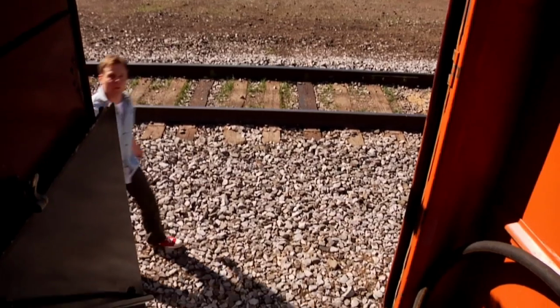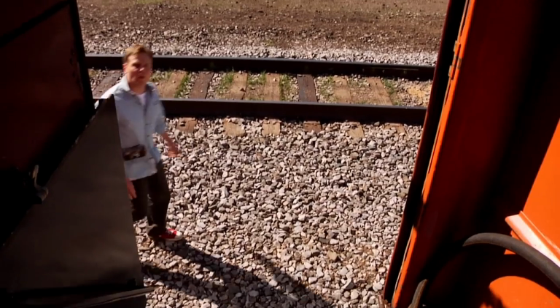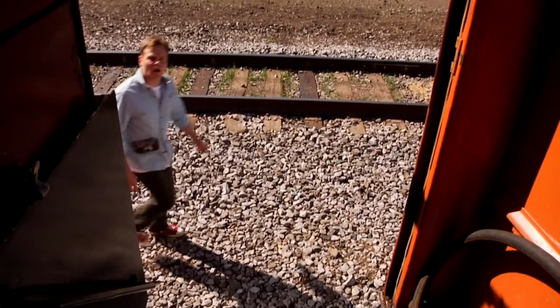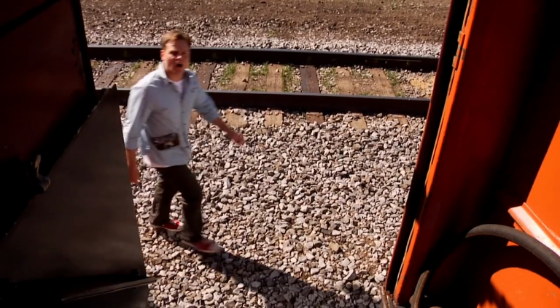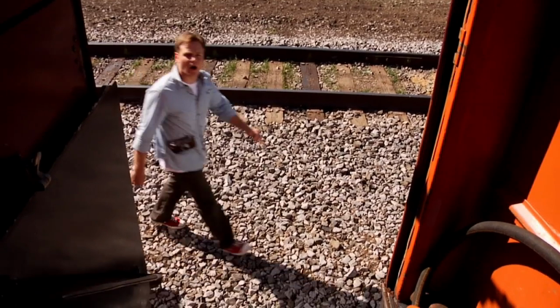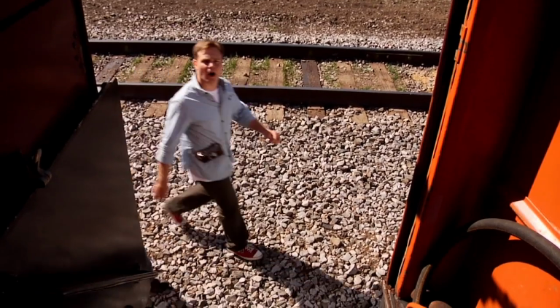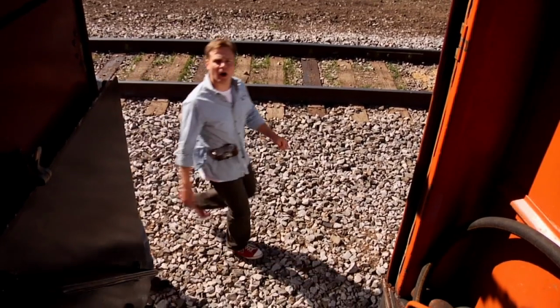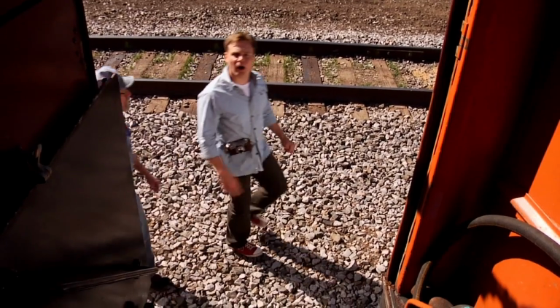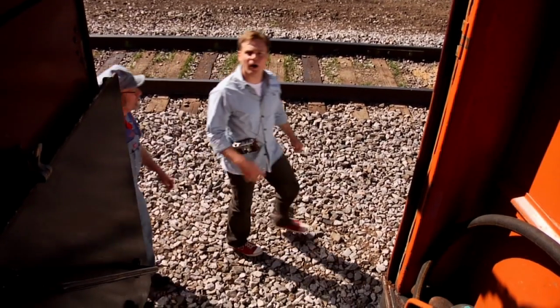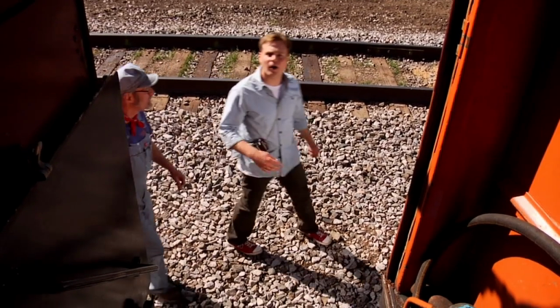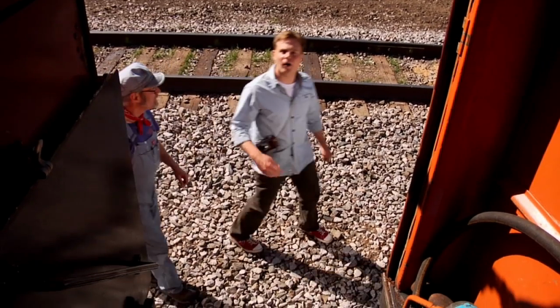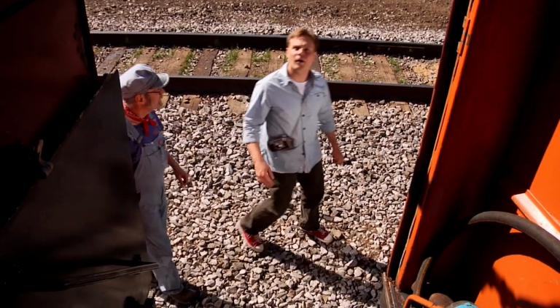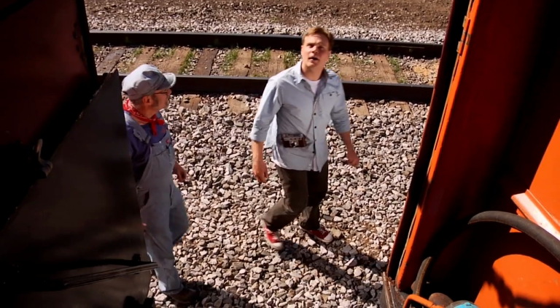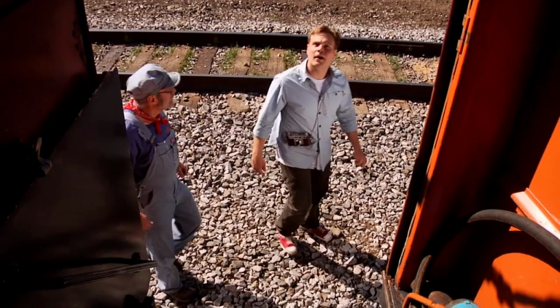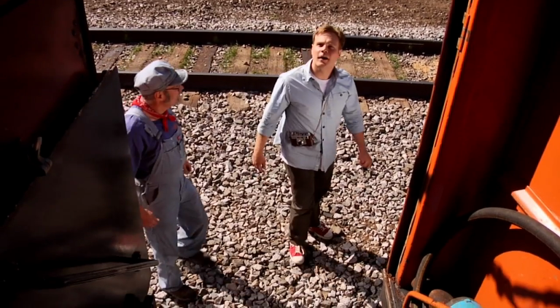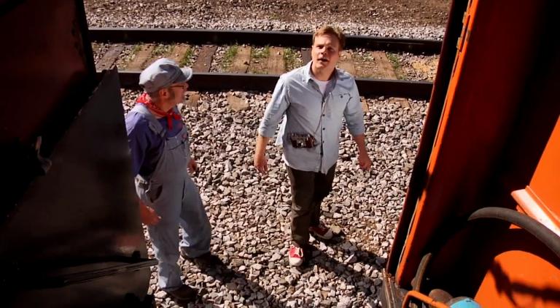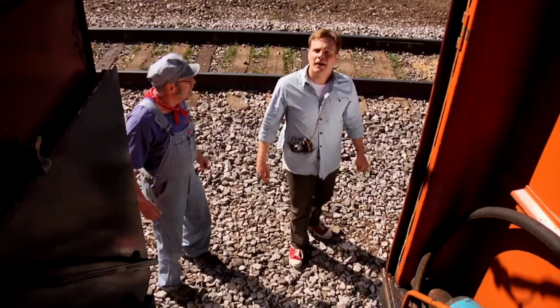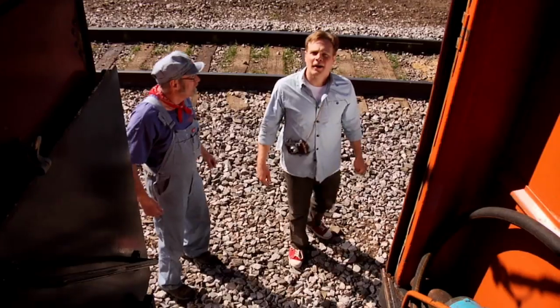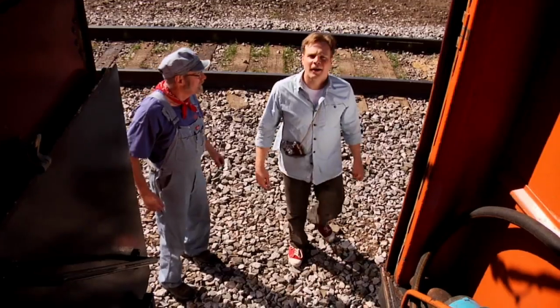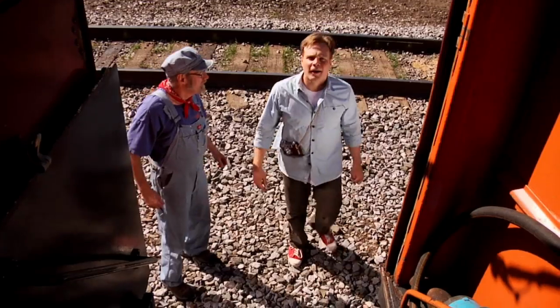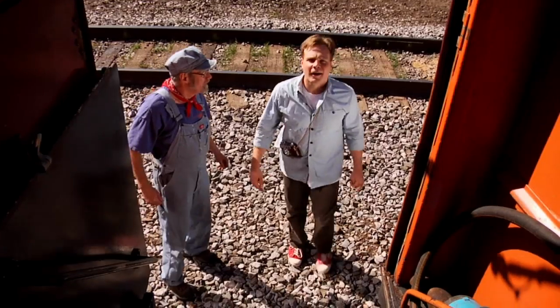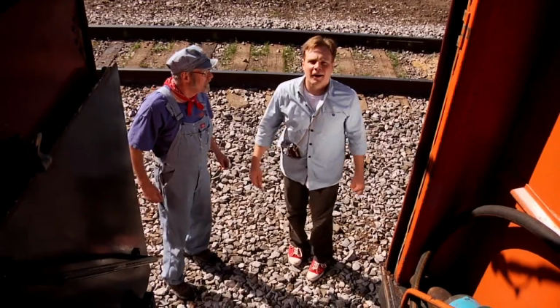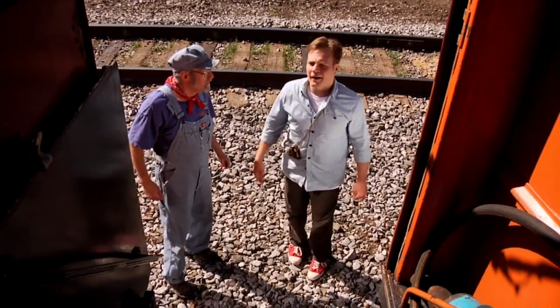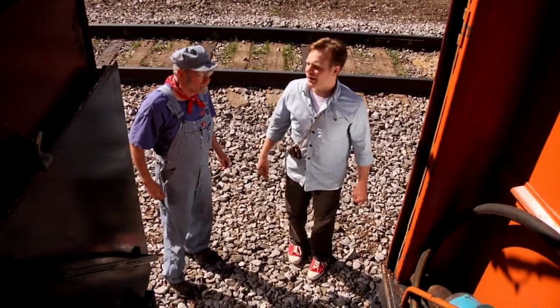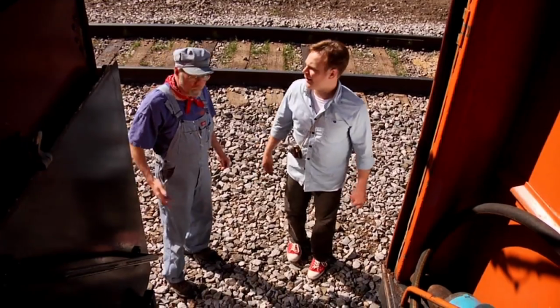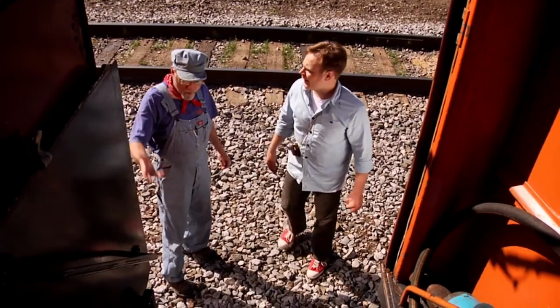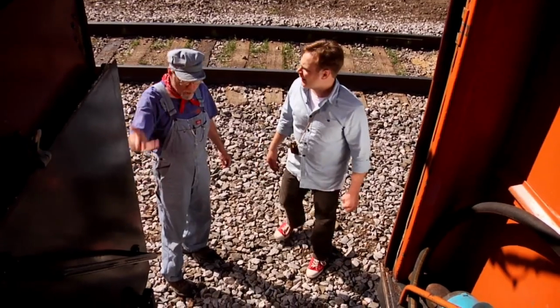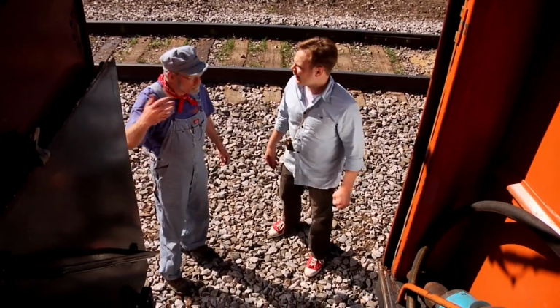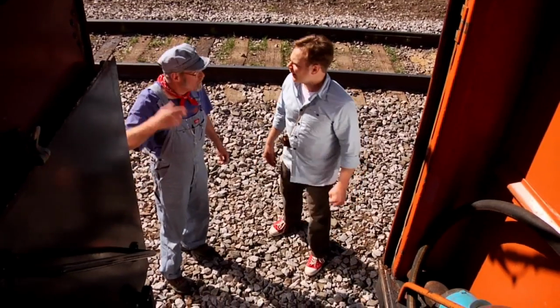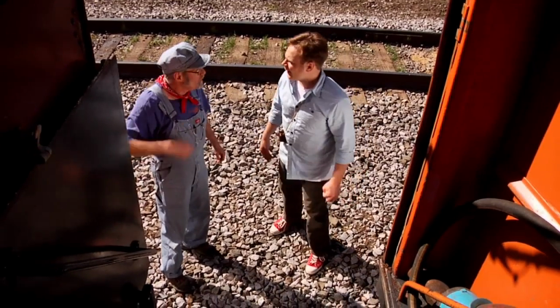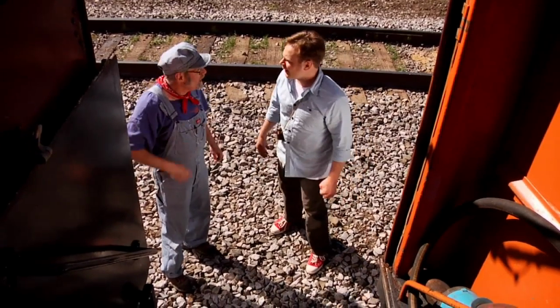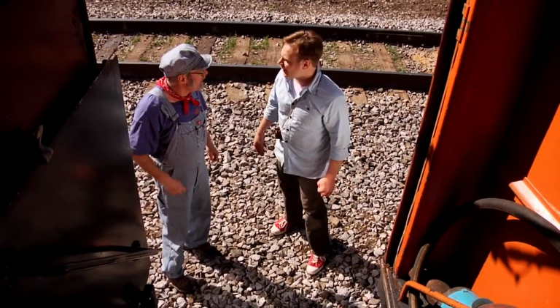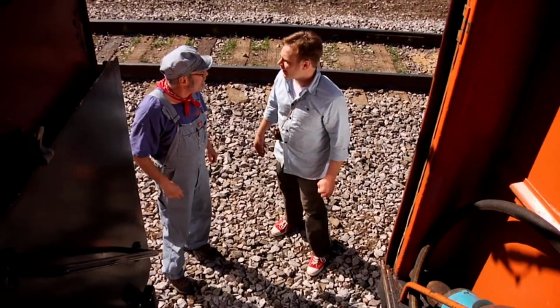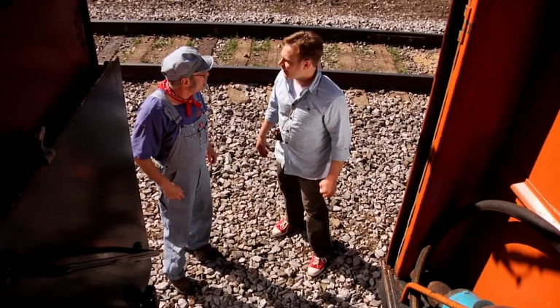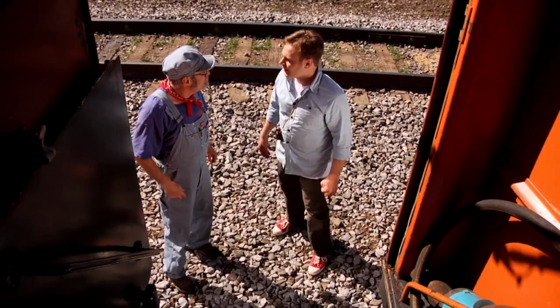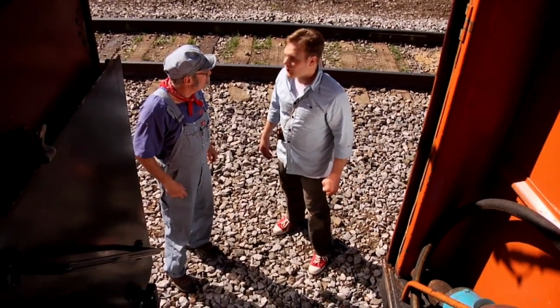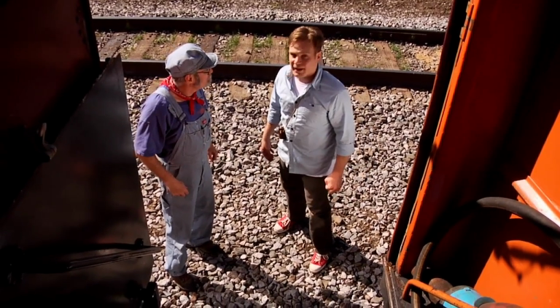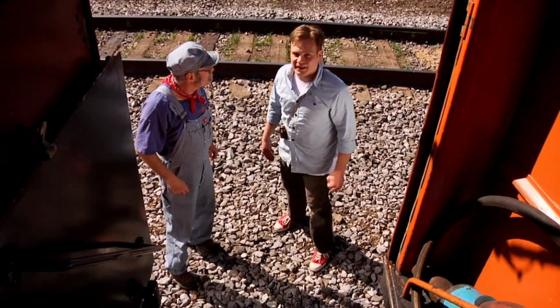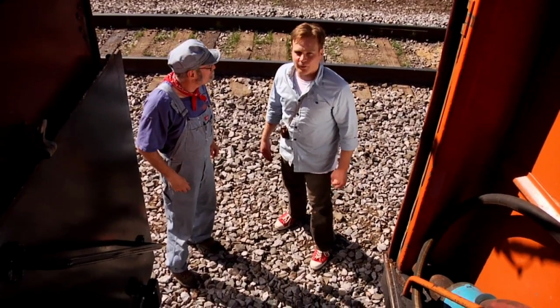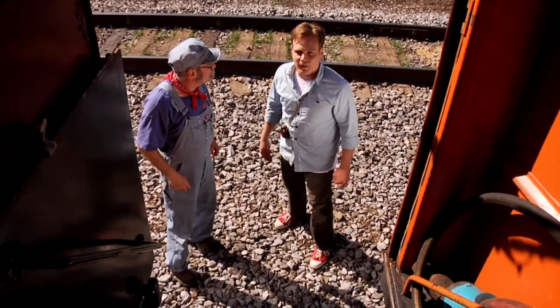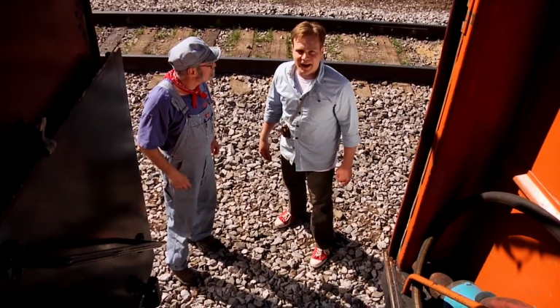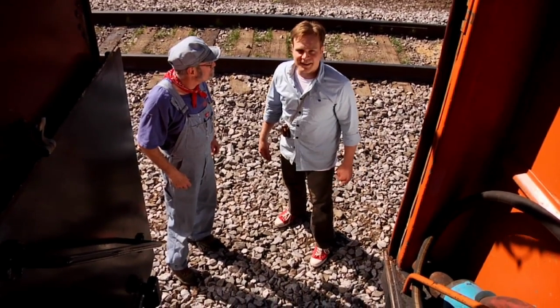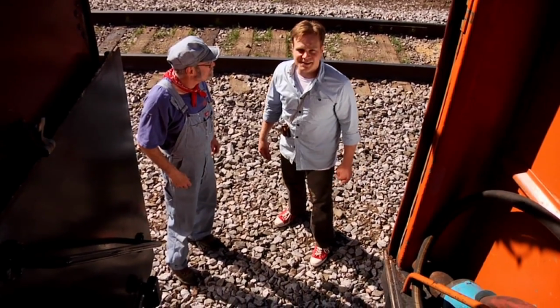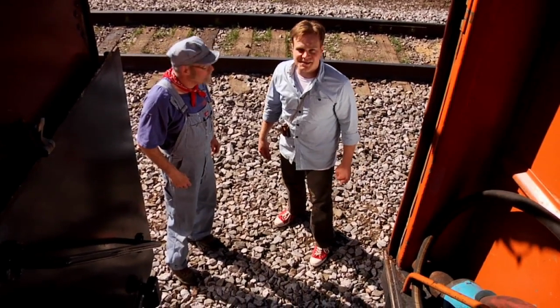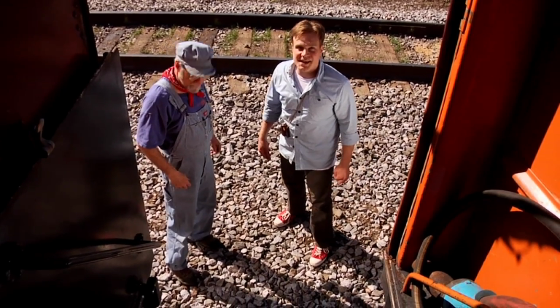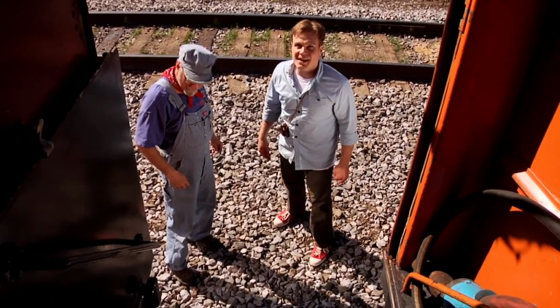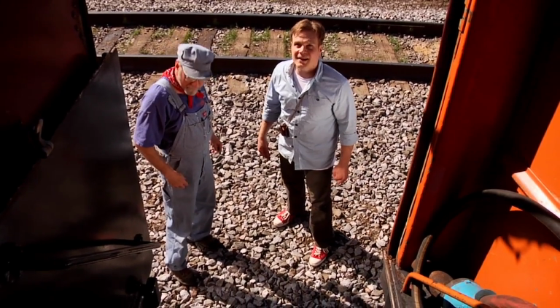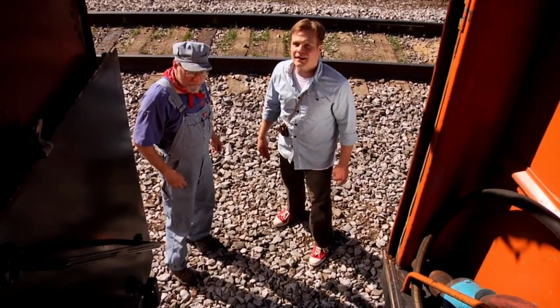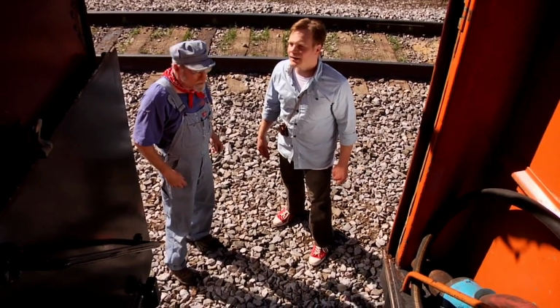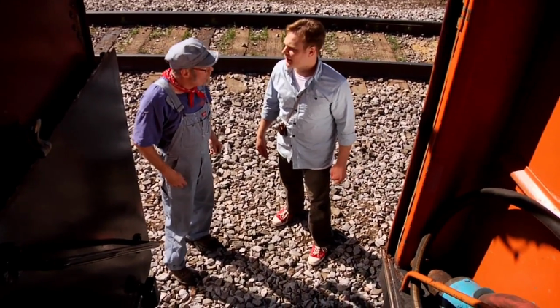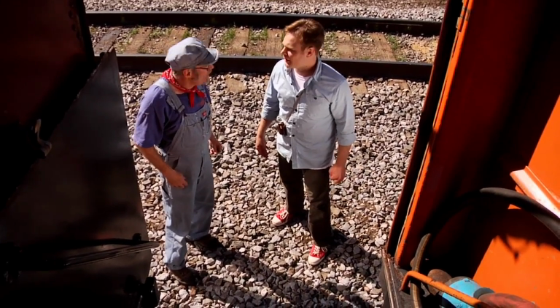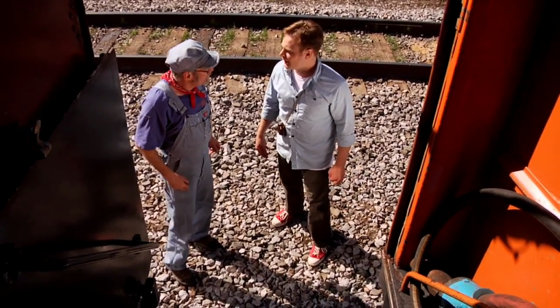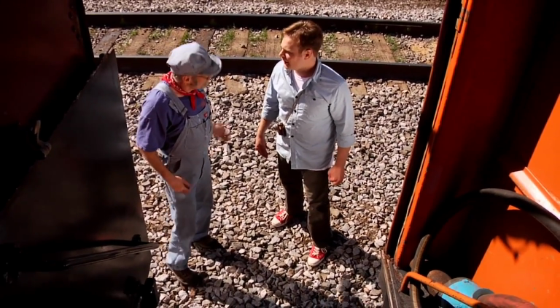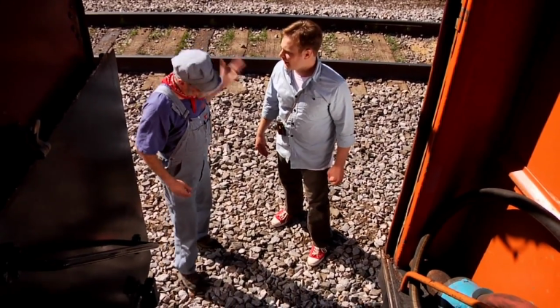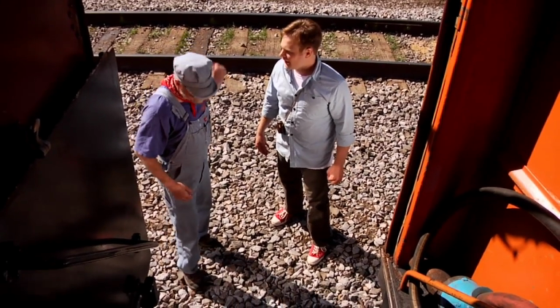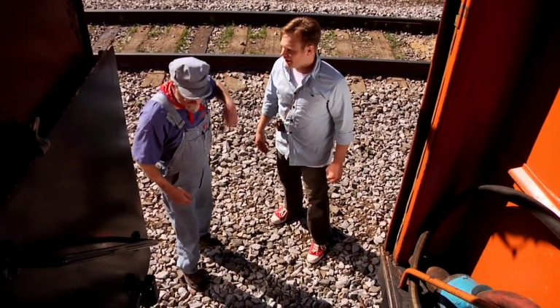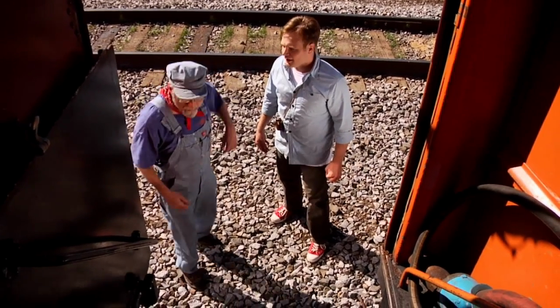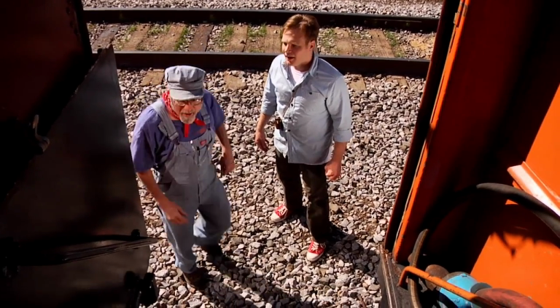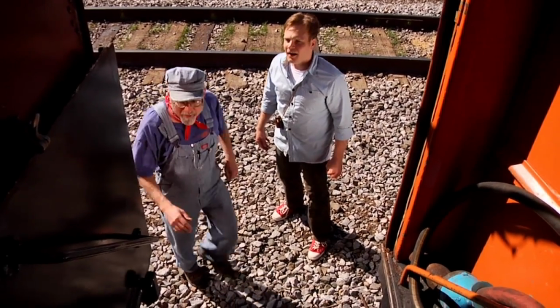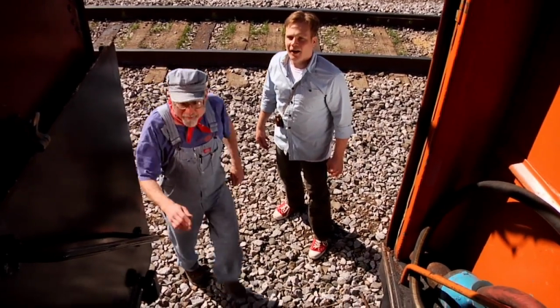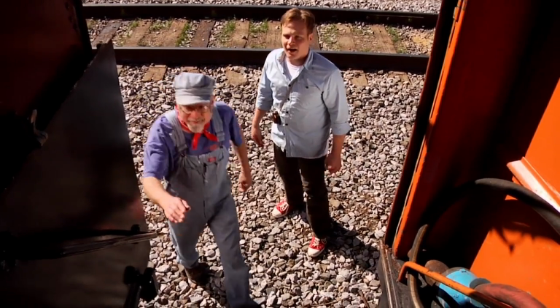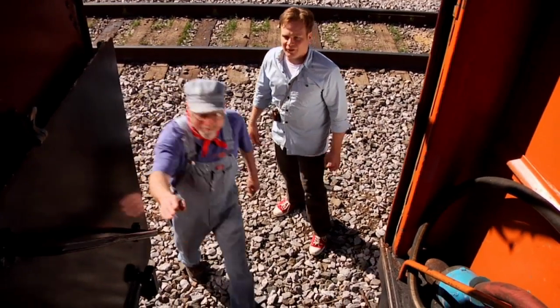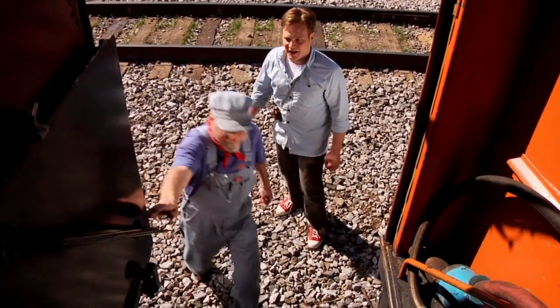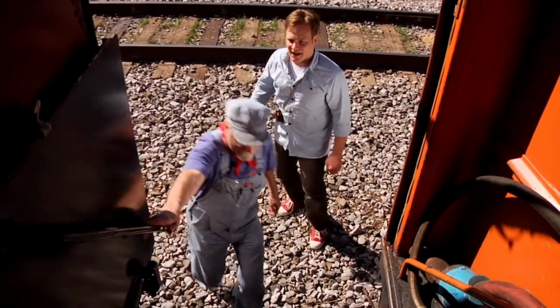Whoa! Want to go for a ride? We get to ride this thing? You bet! Come on! Okay!